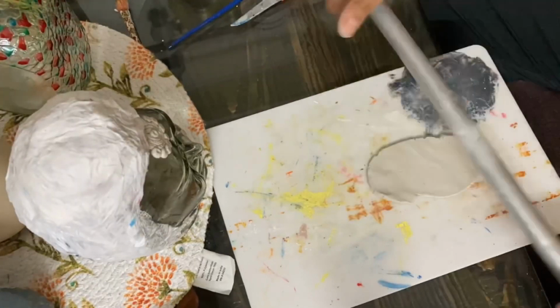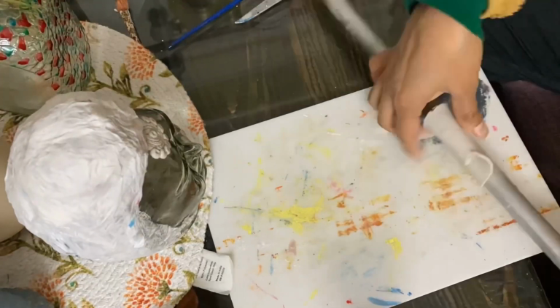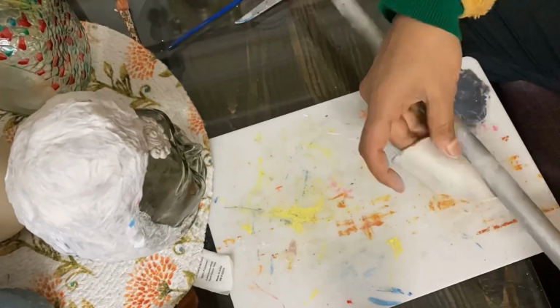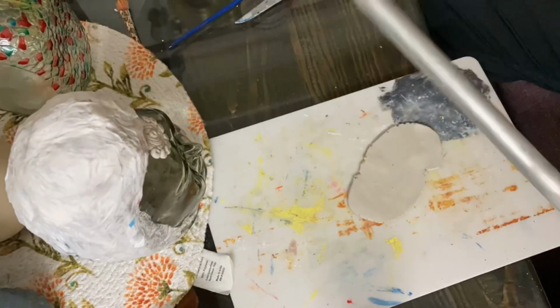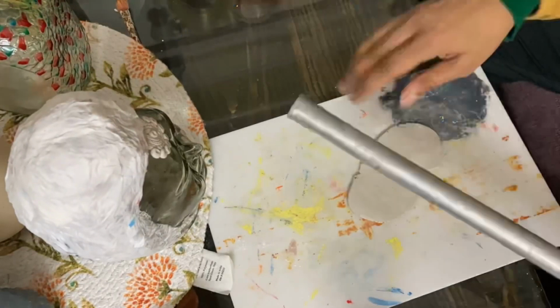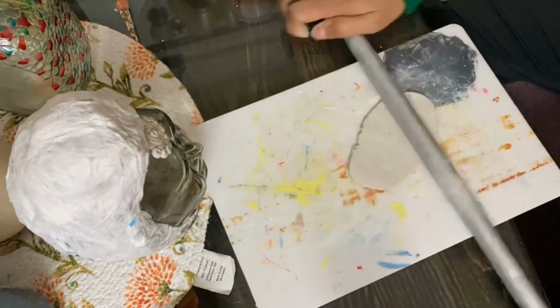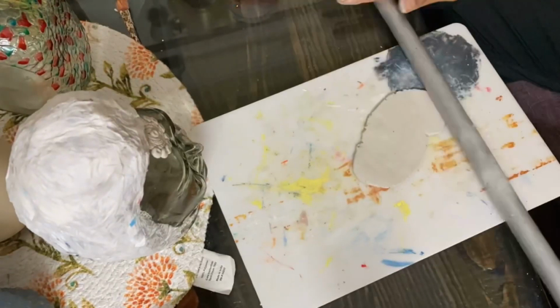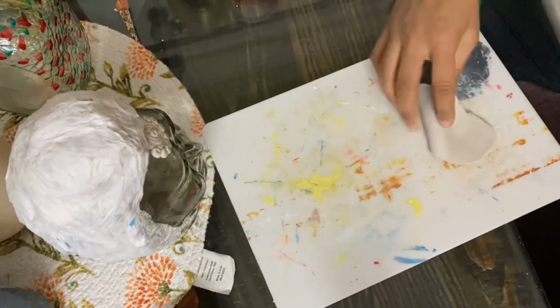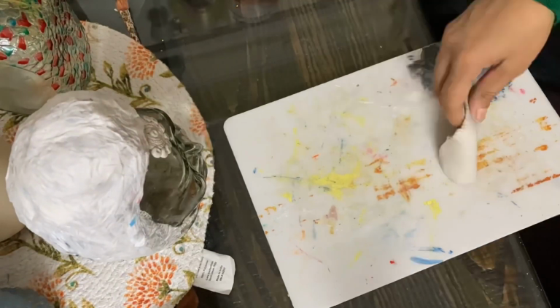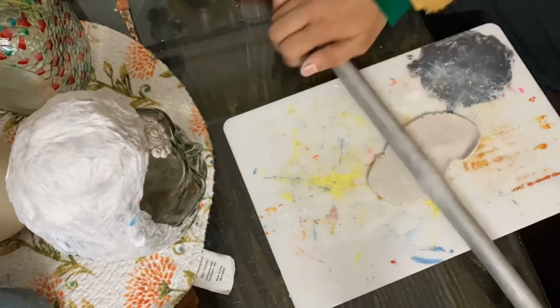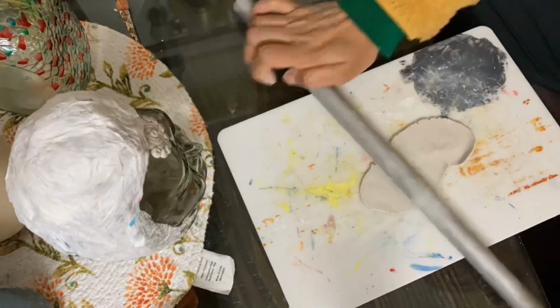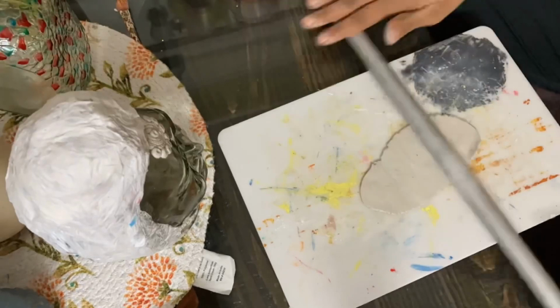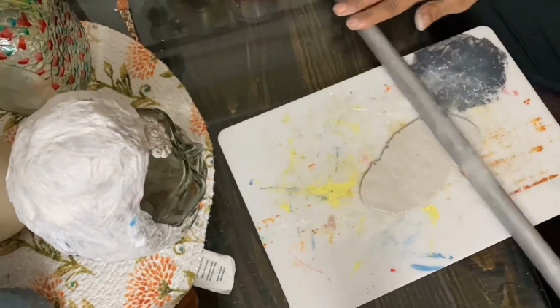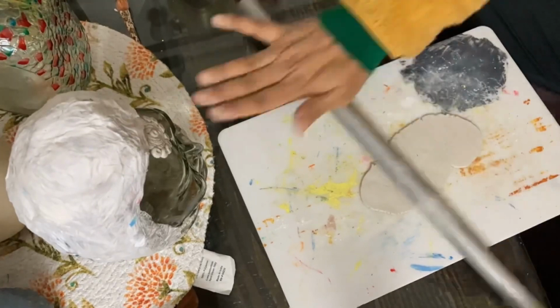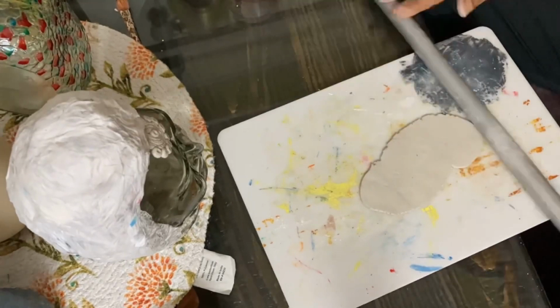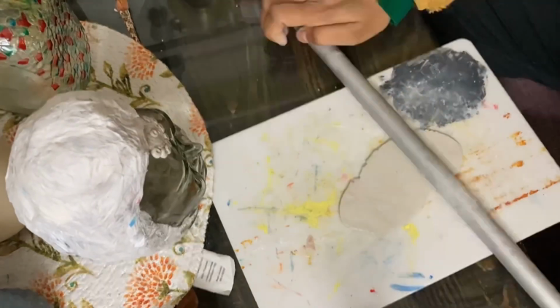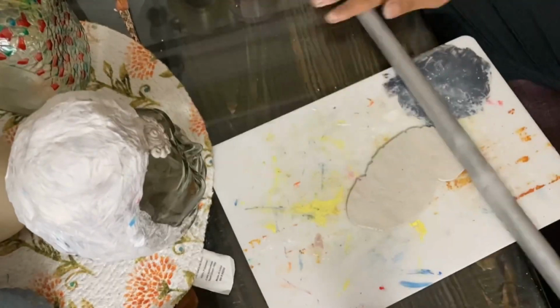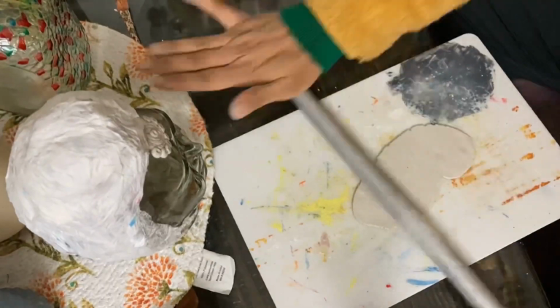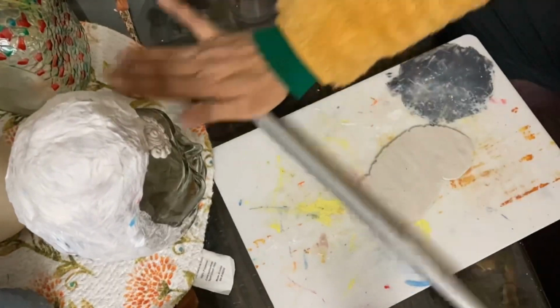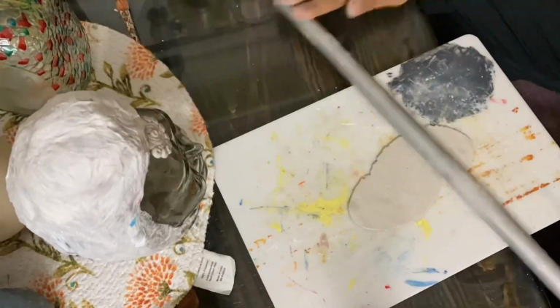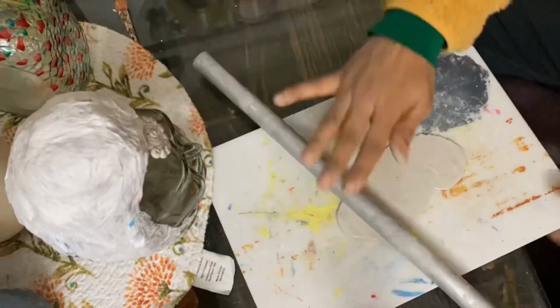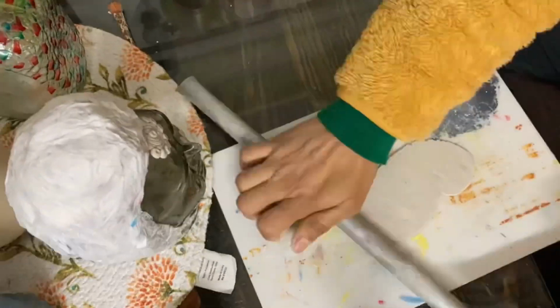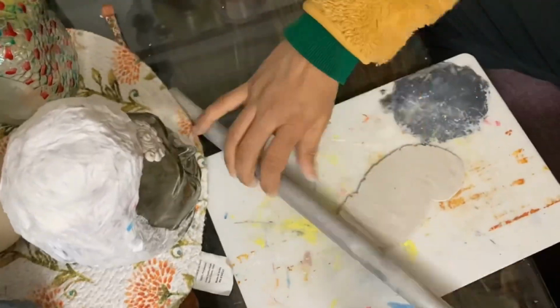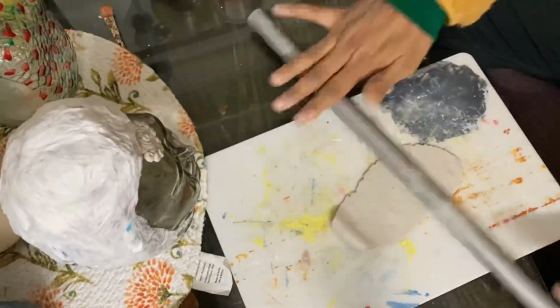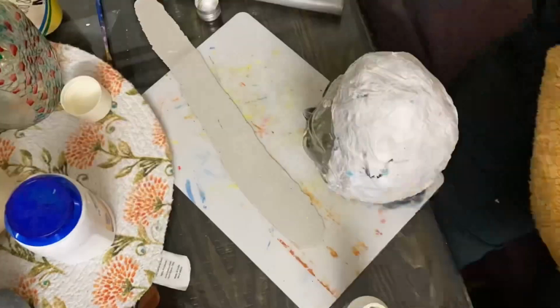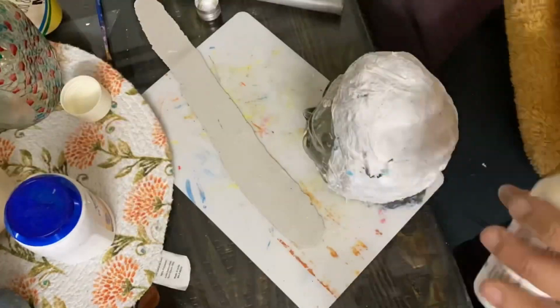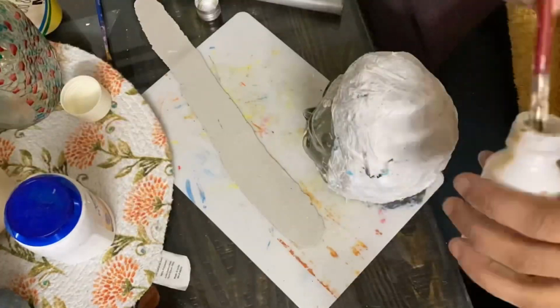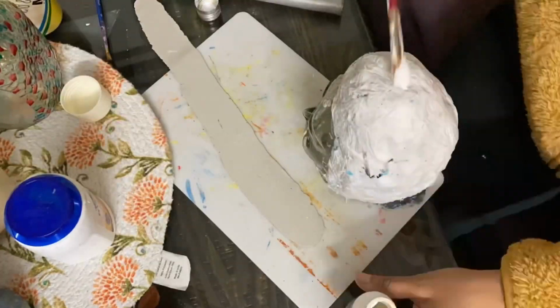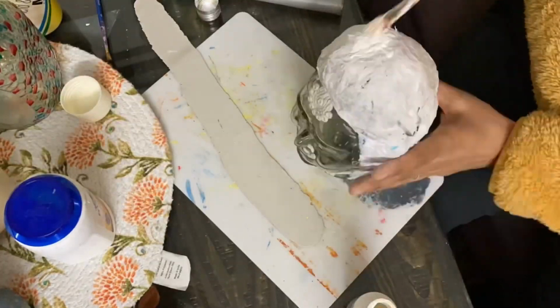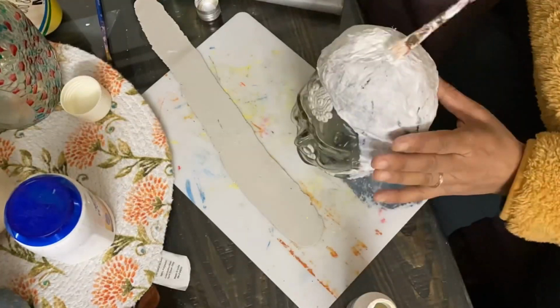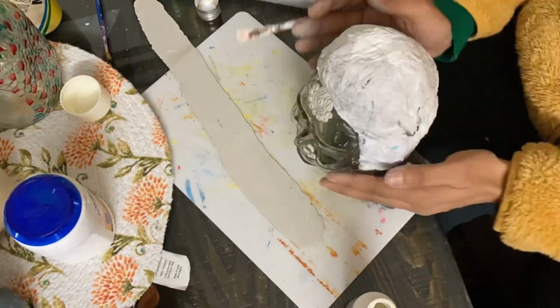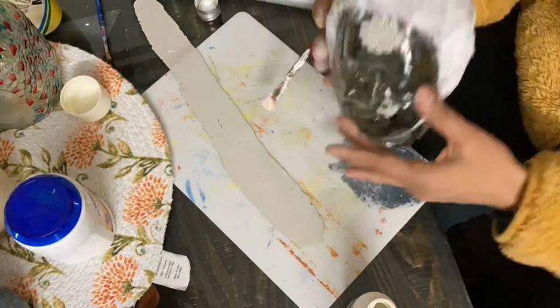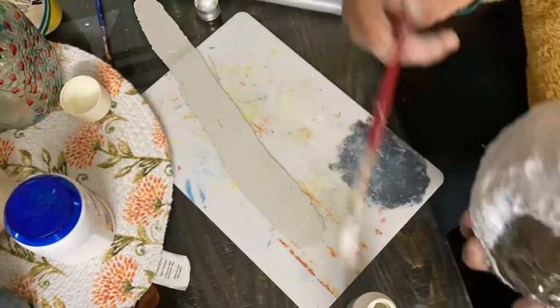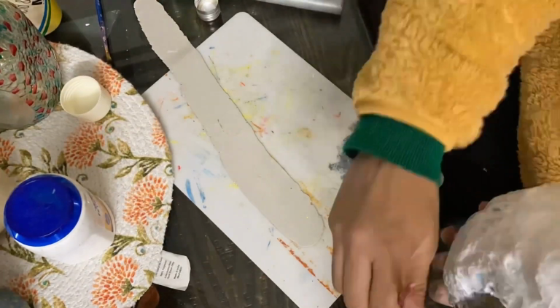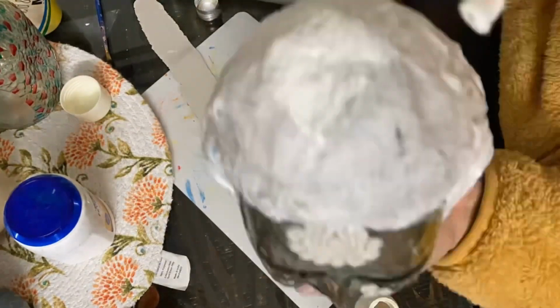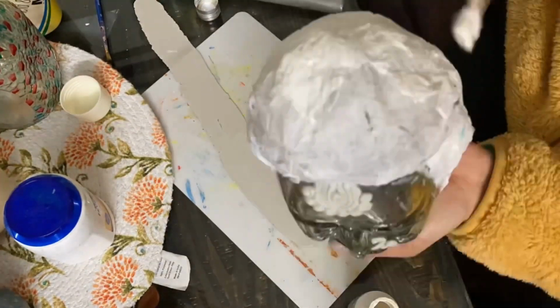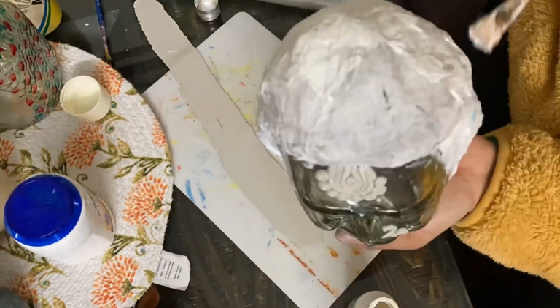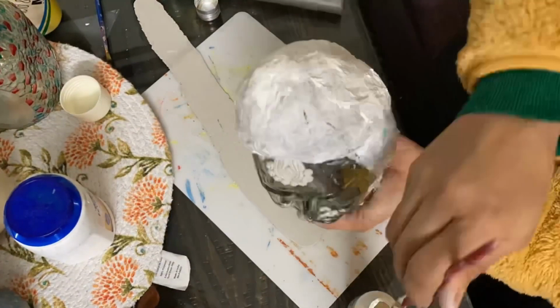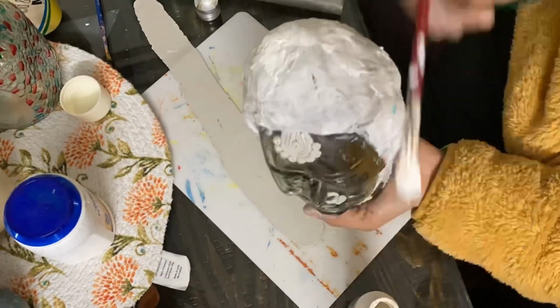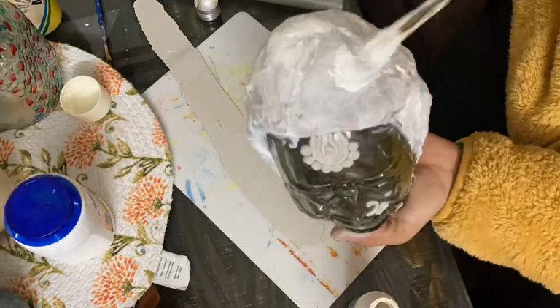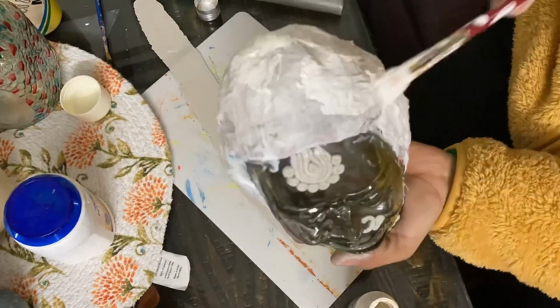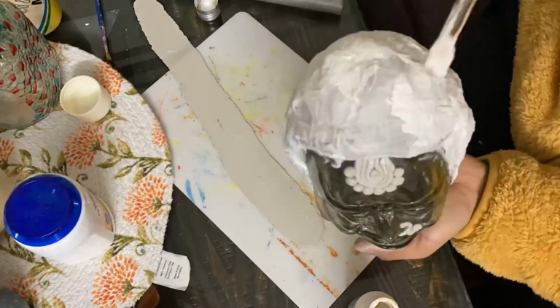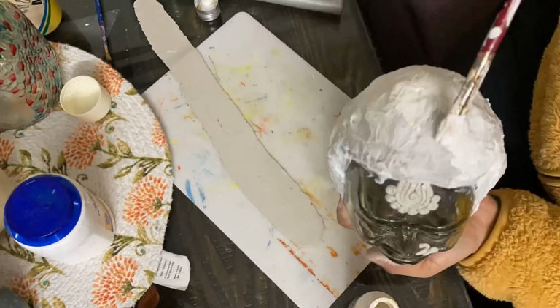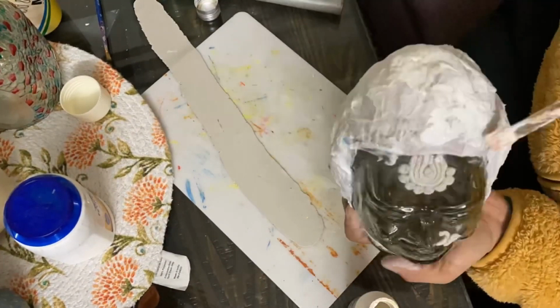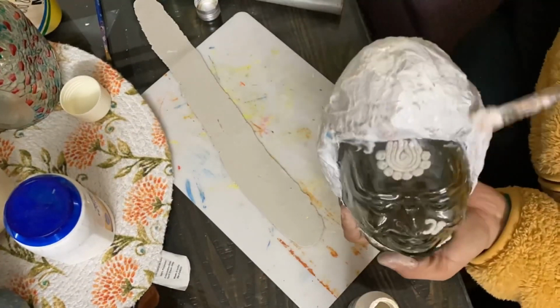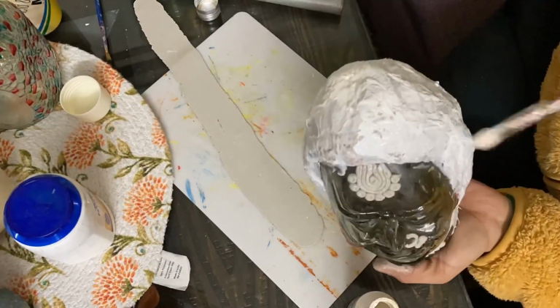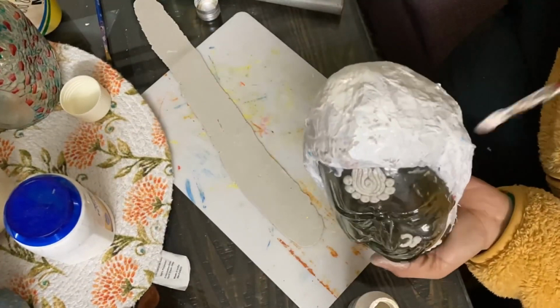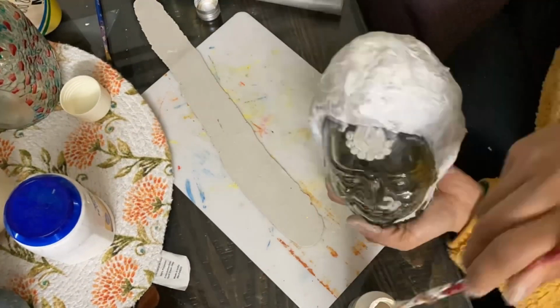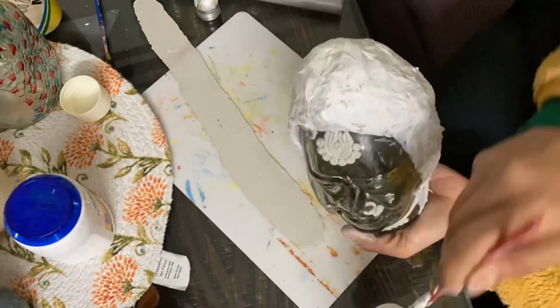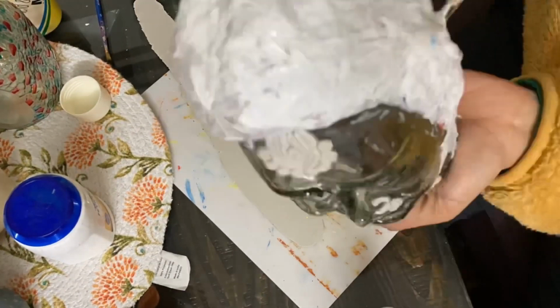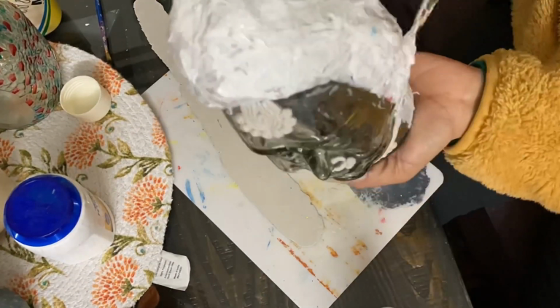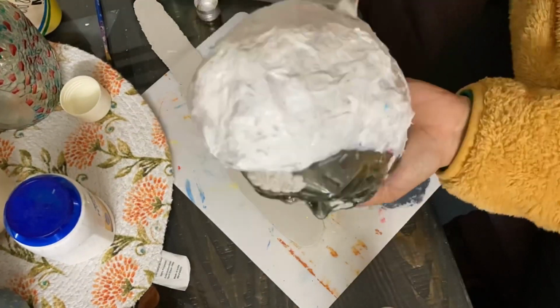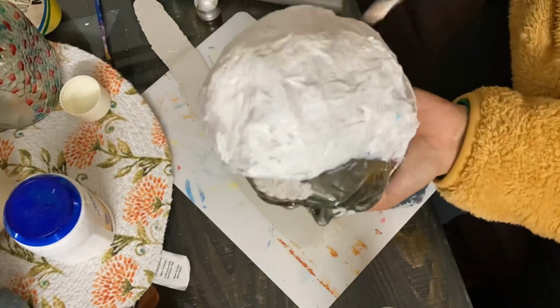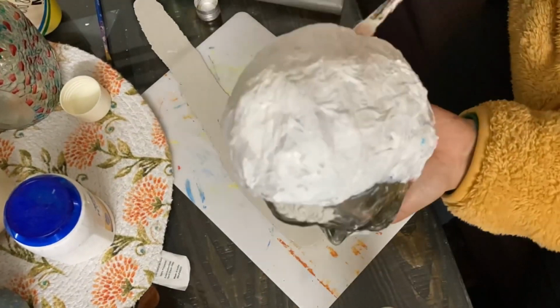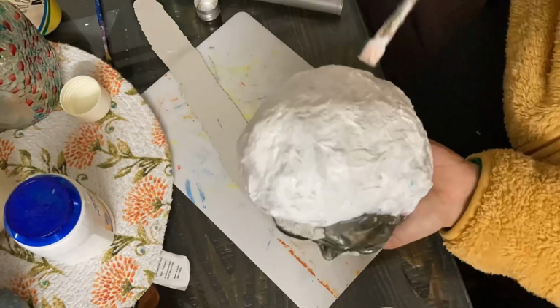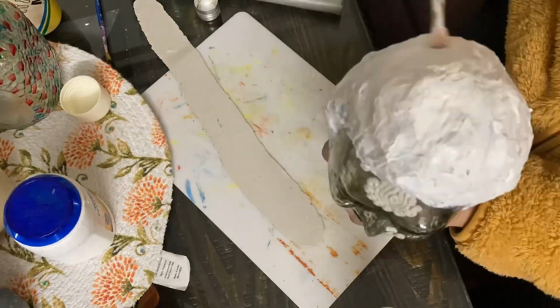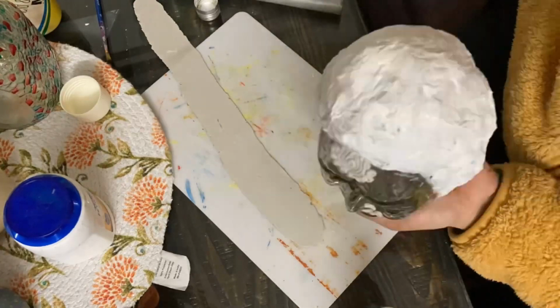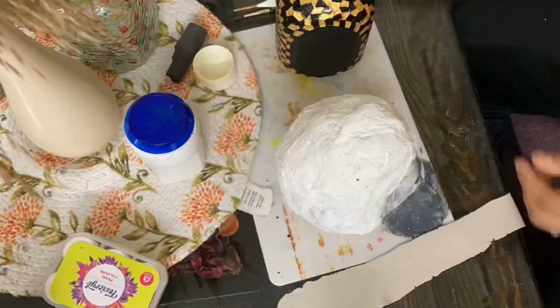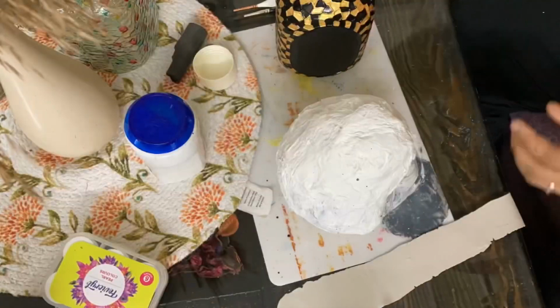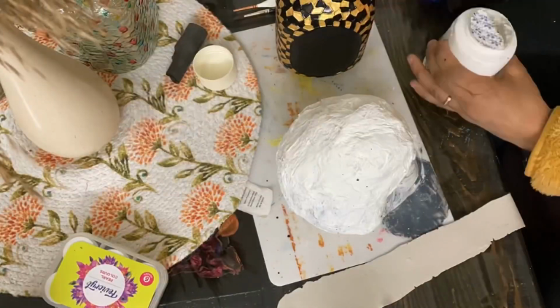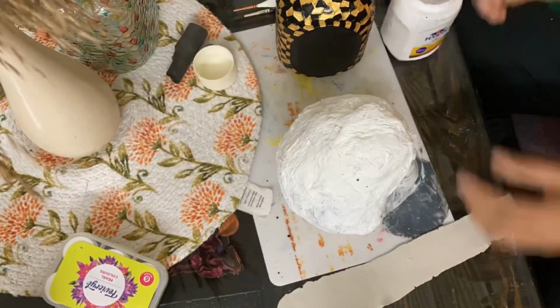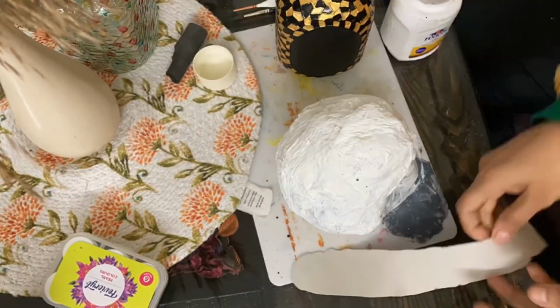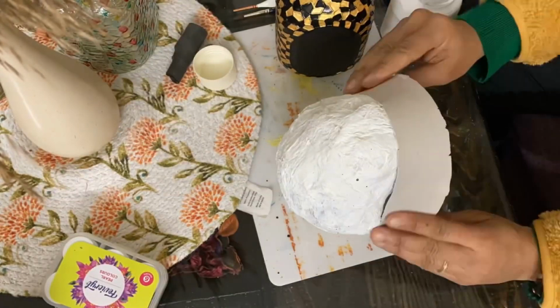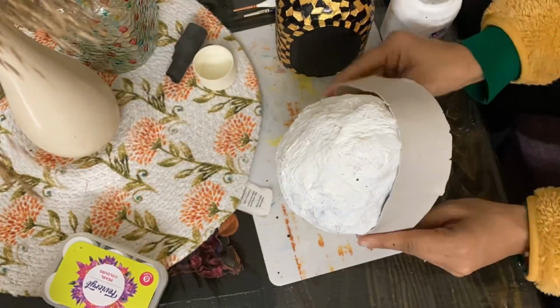After this, we will make a piece of paper and let it dry so that it will easily stick.